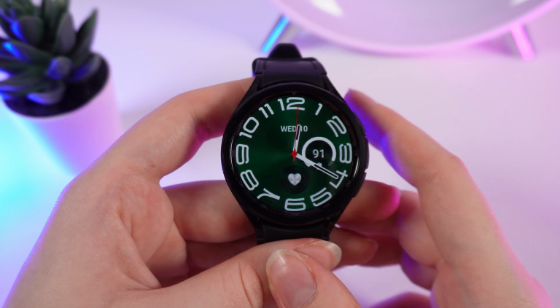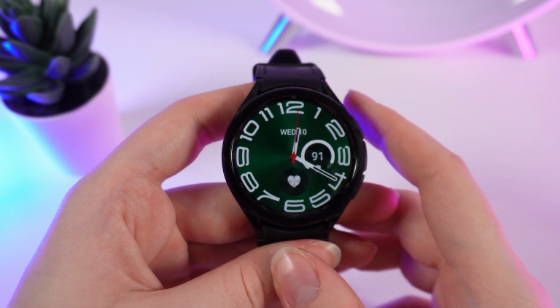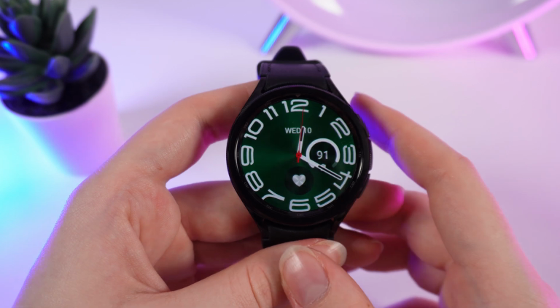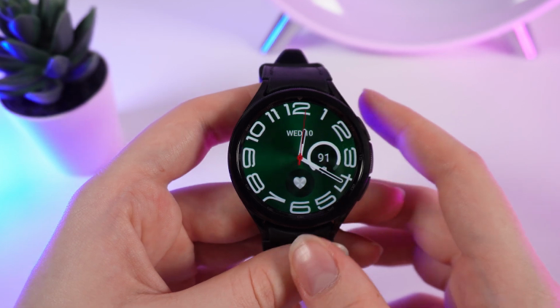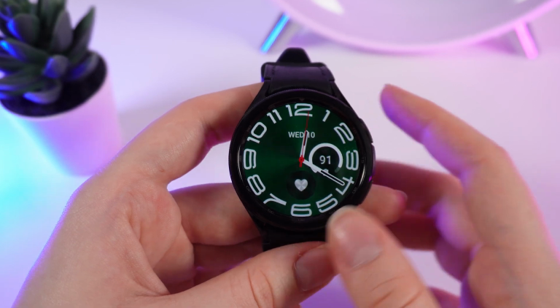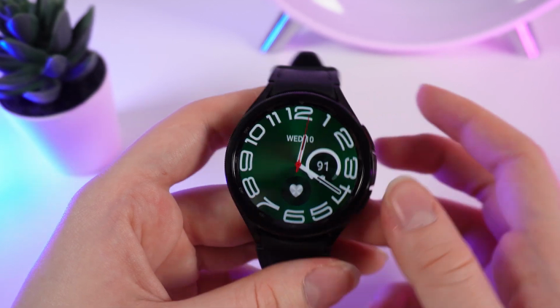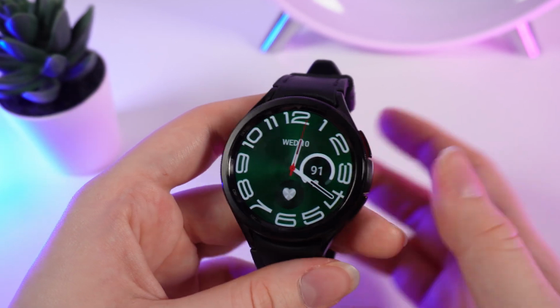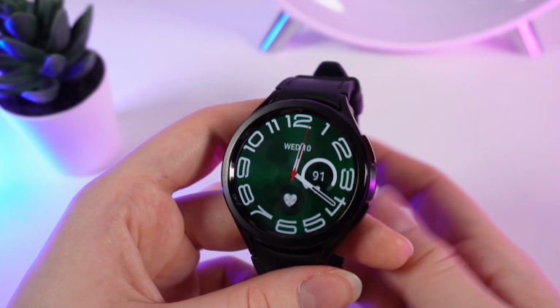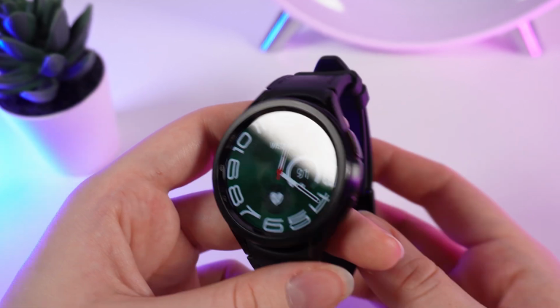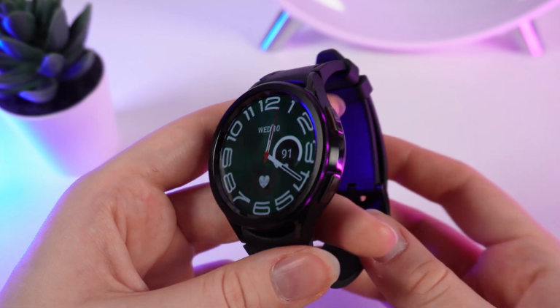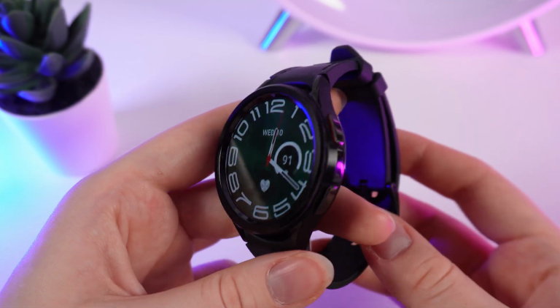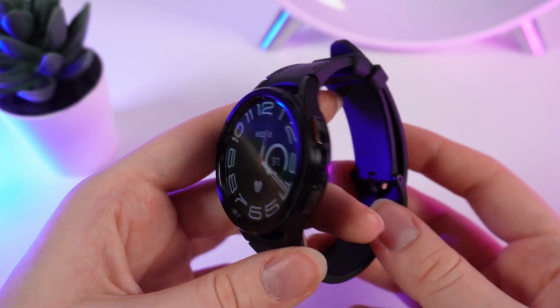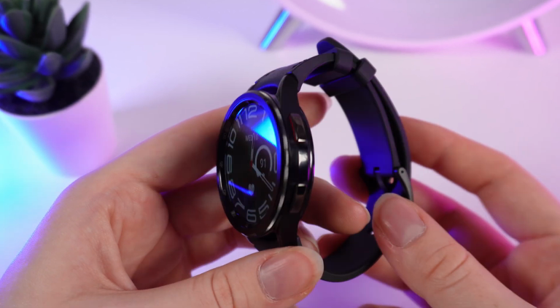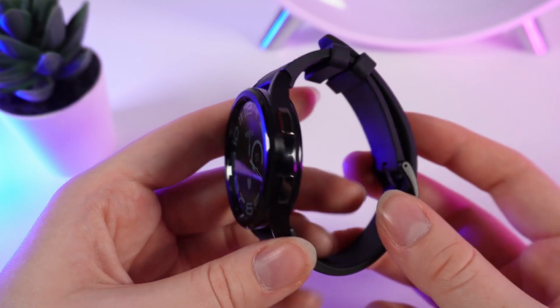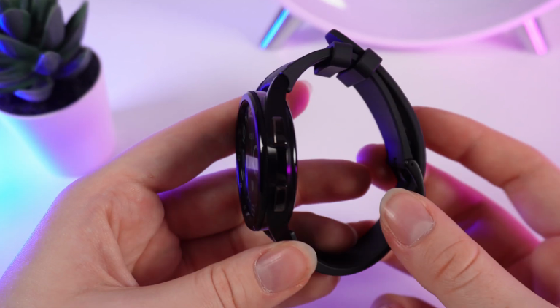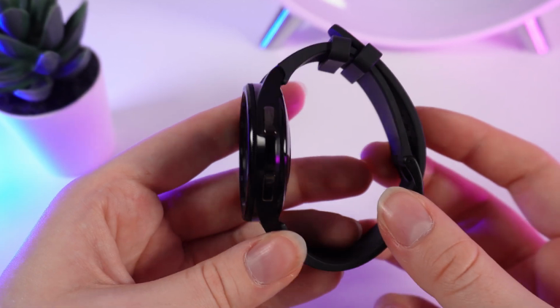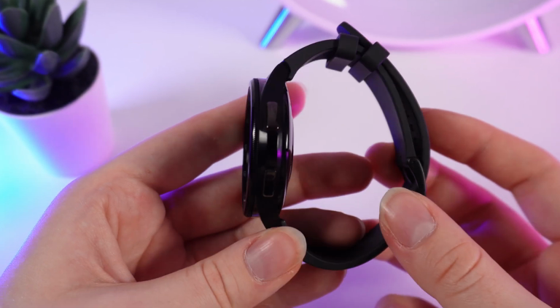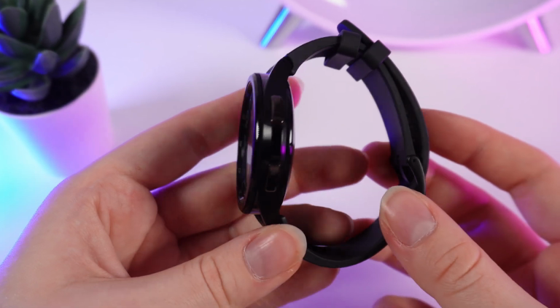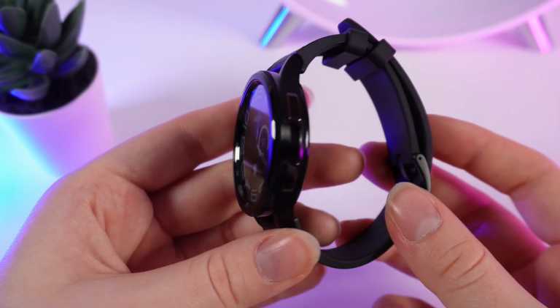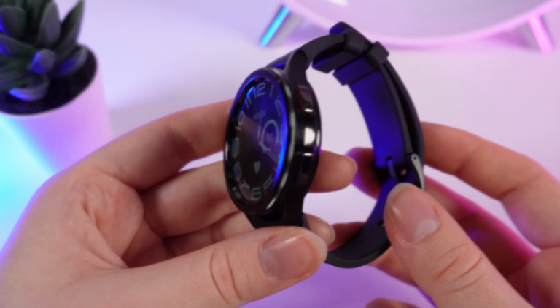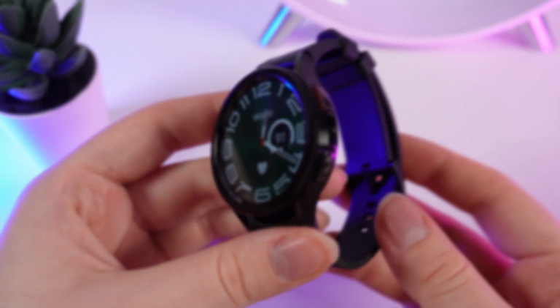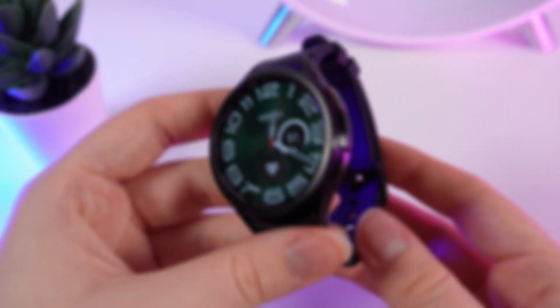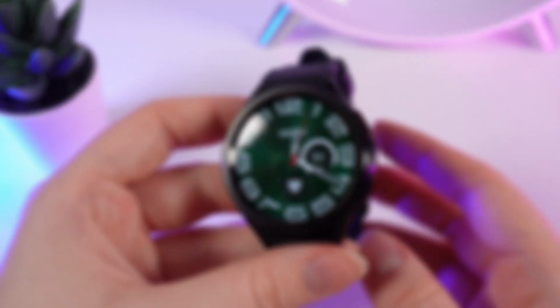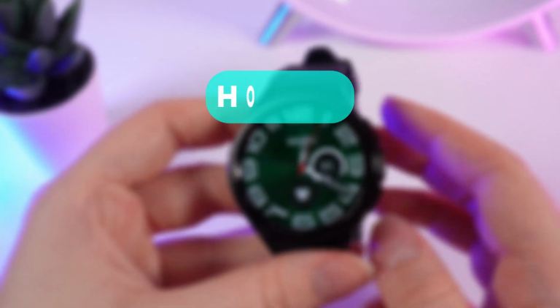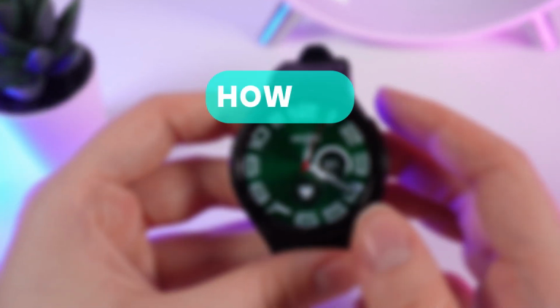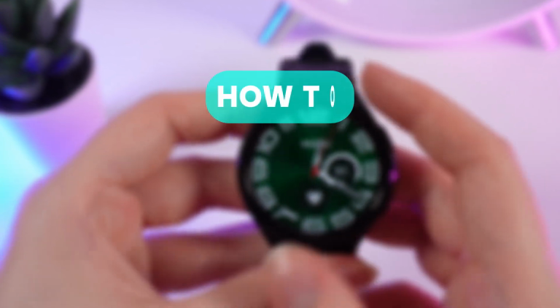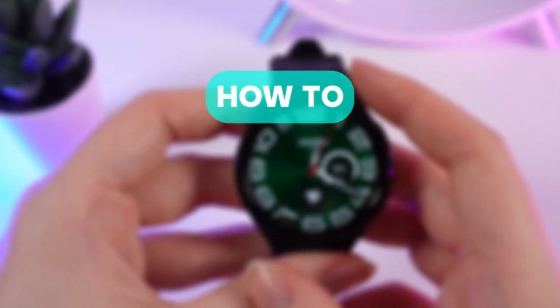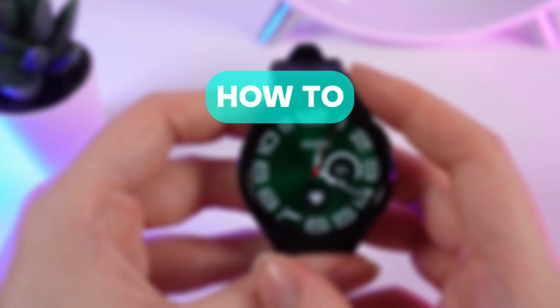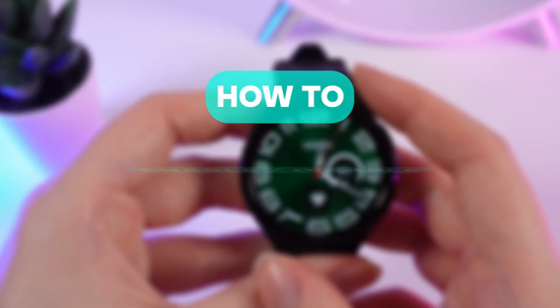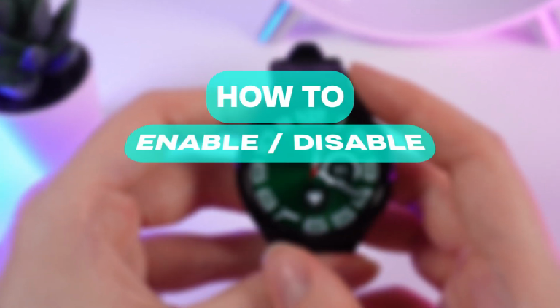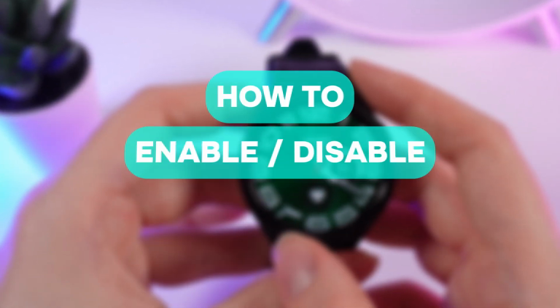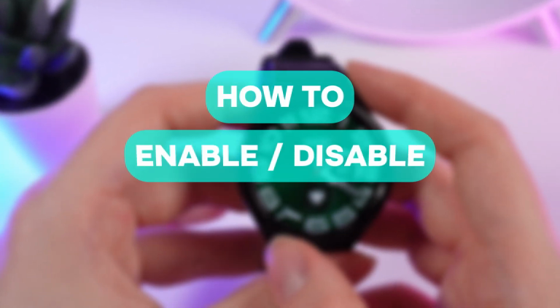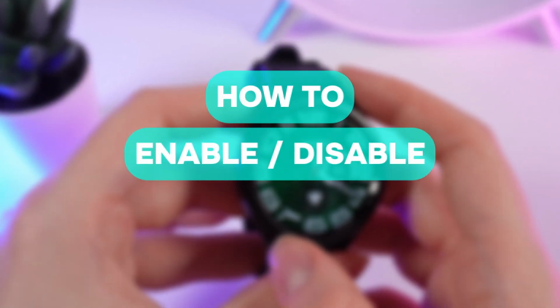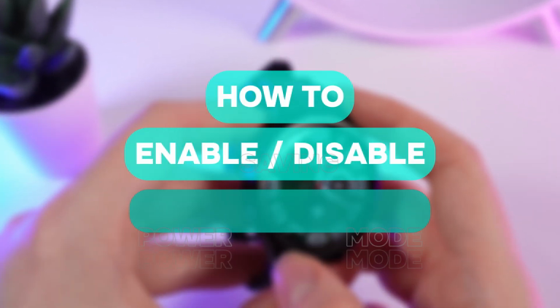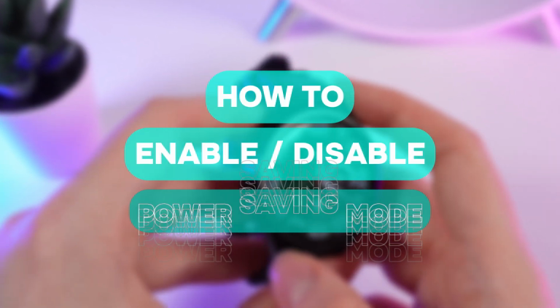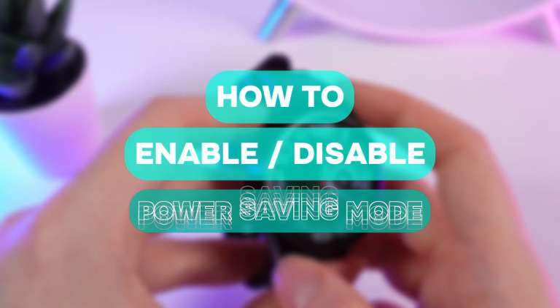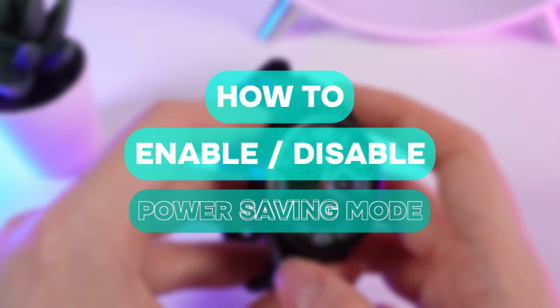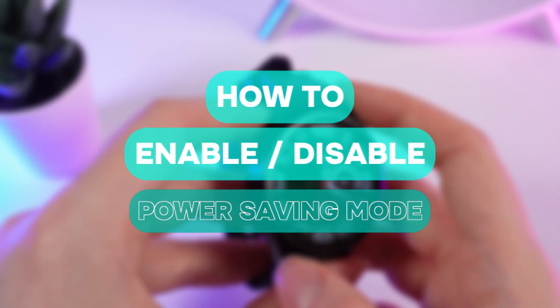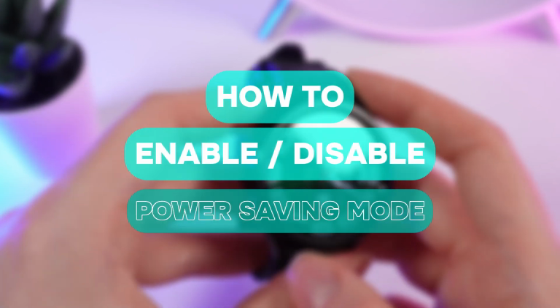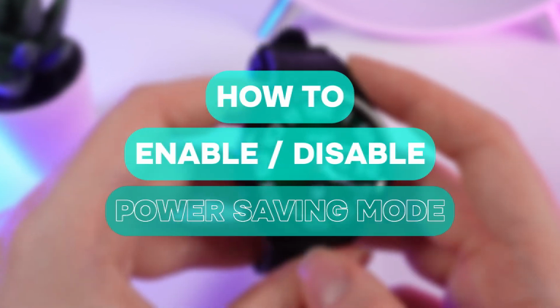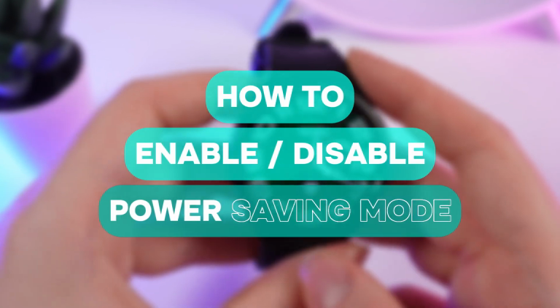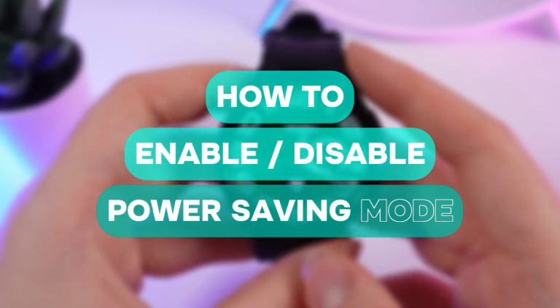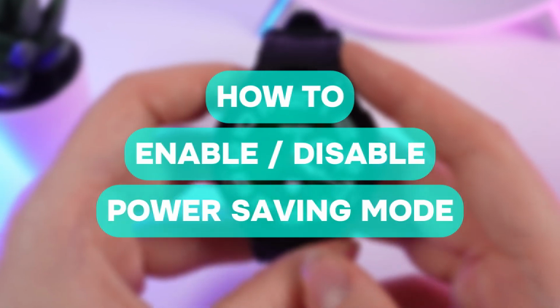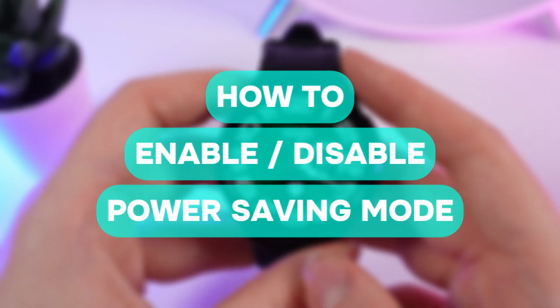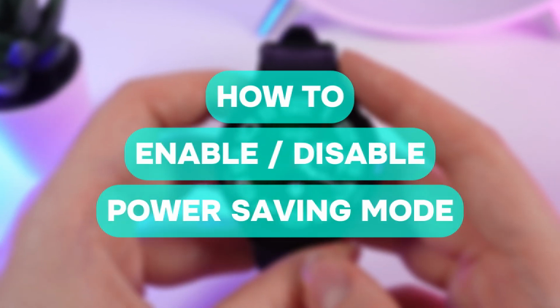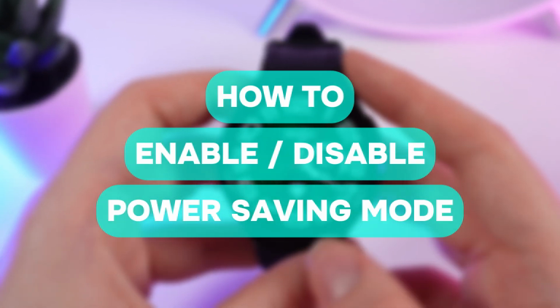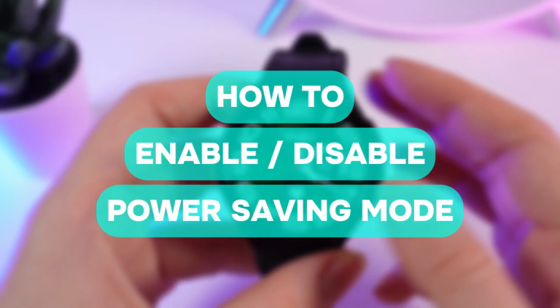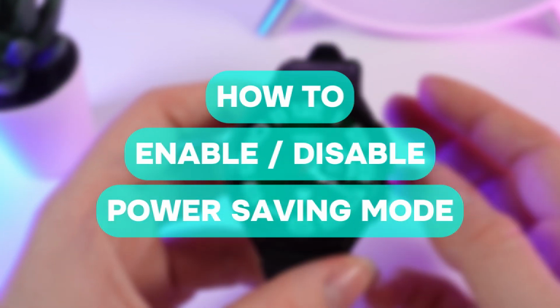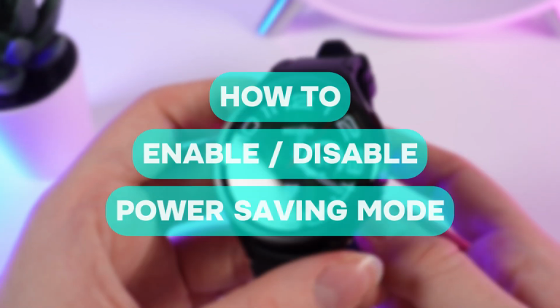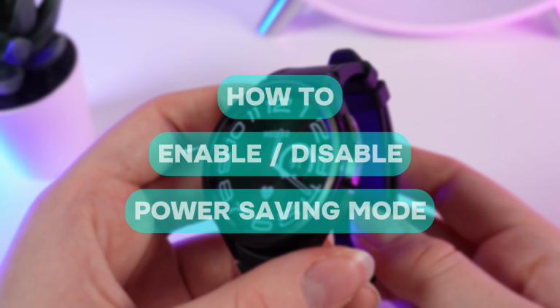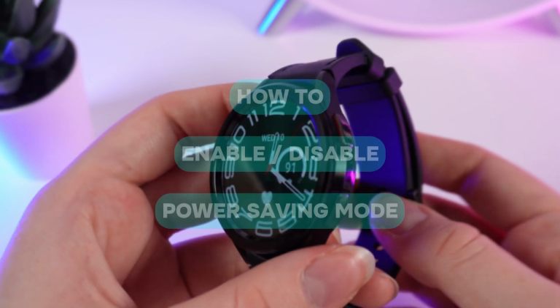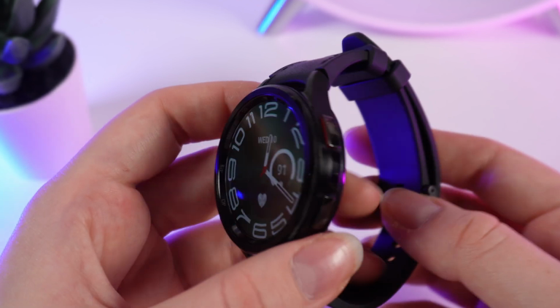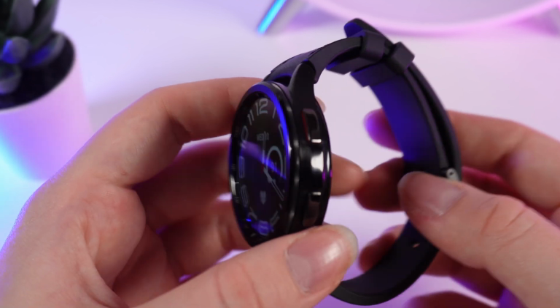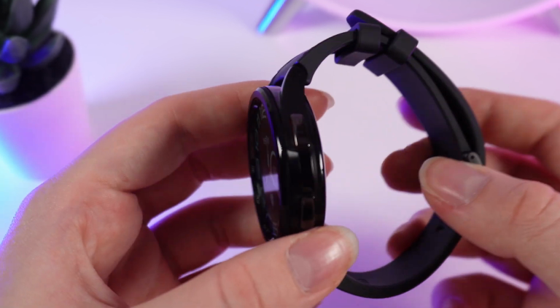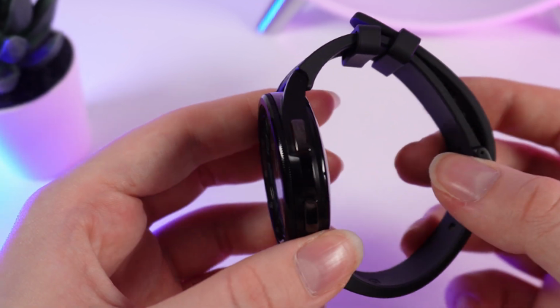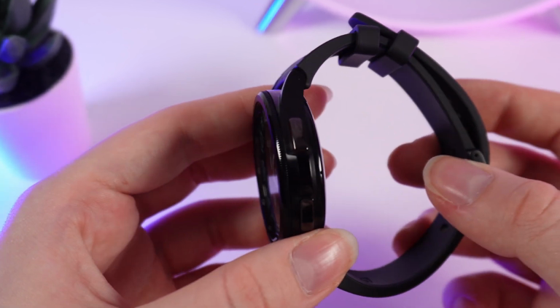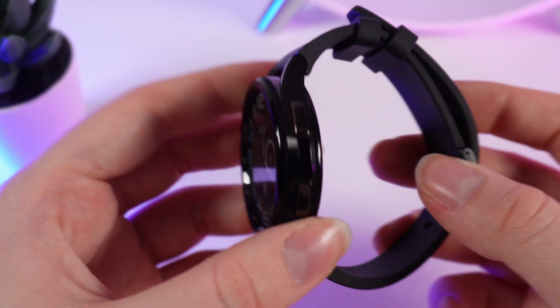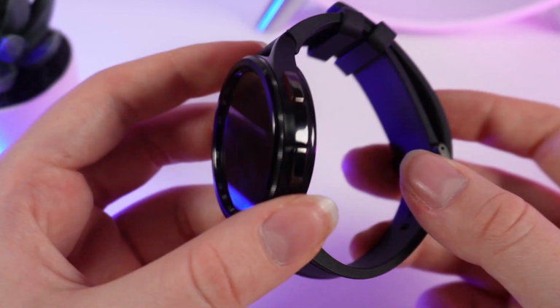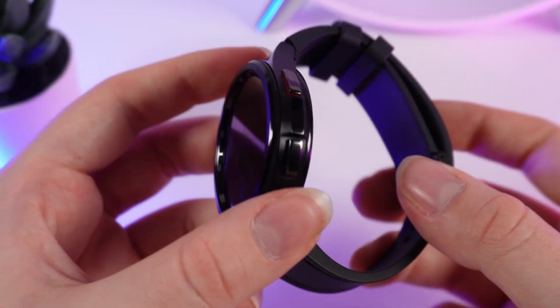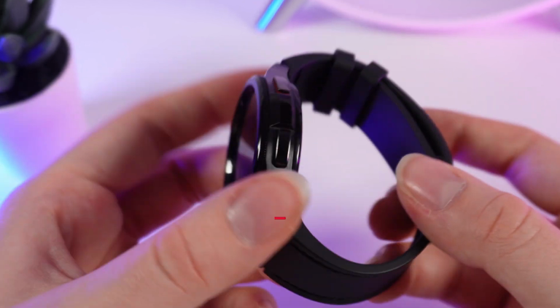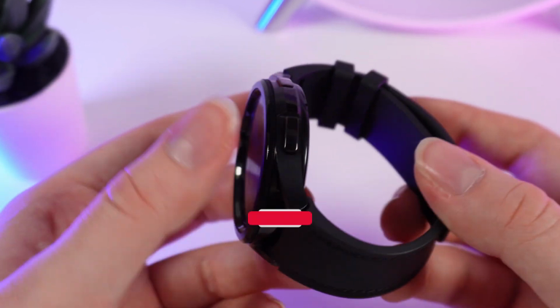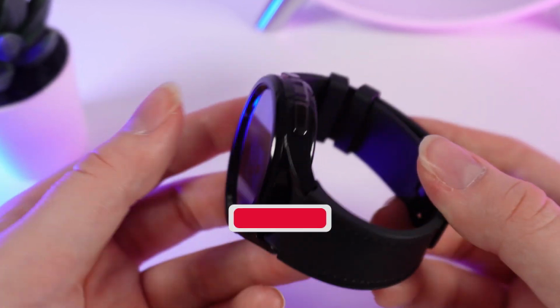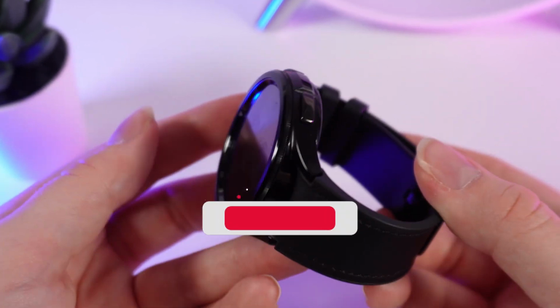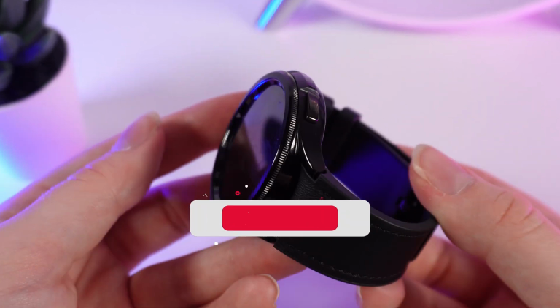Hello guys, and in today's video I will show you how to enable or disable power saving mode on your Samsung Galaxy Watch 6.